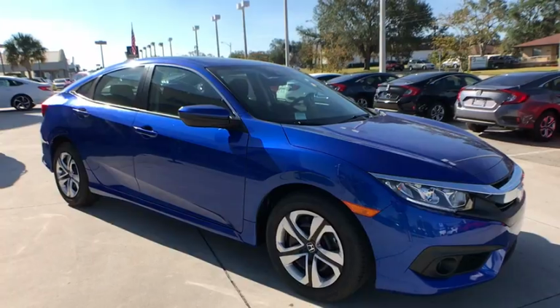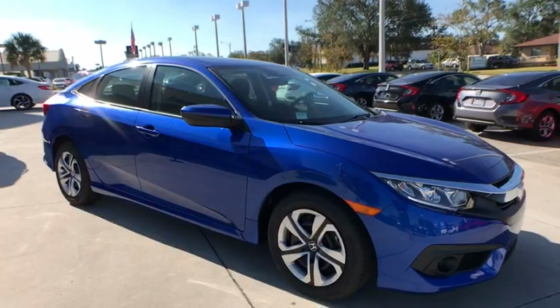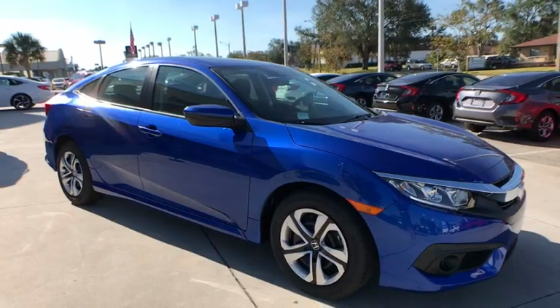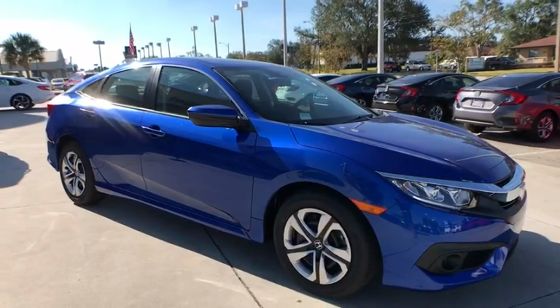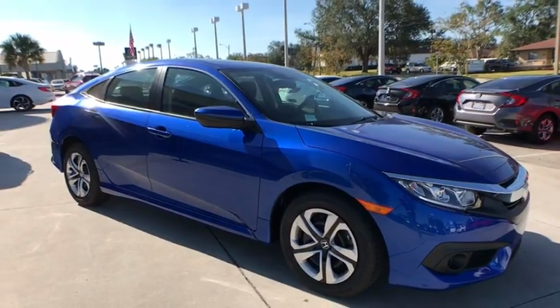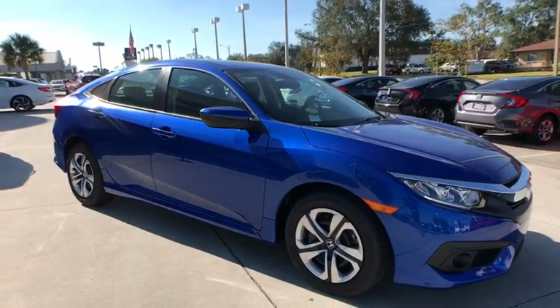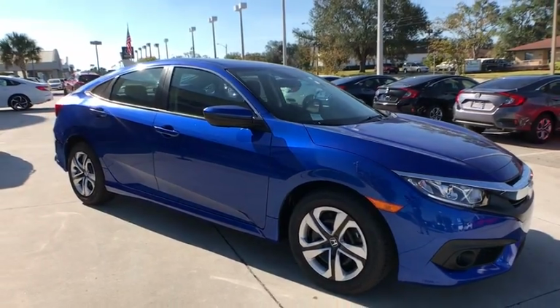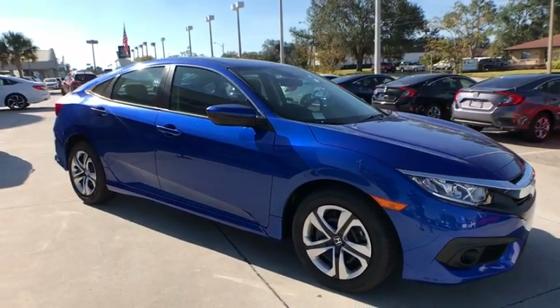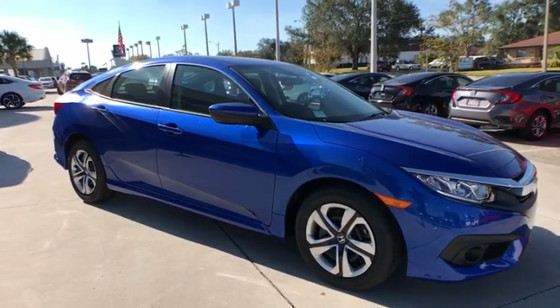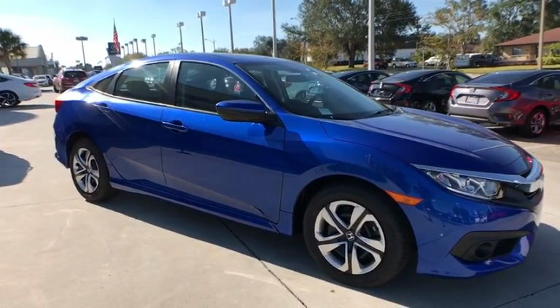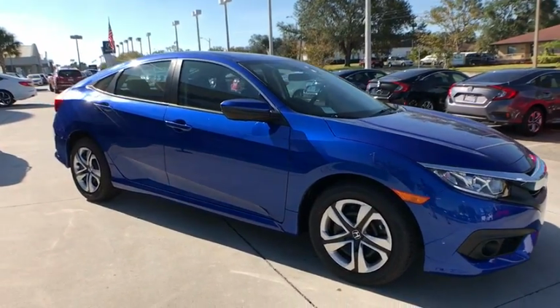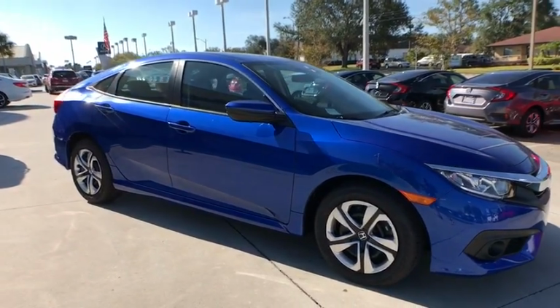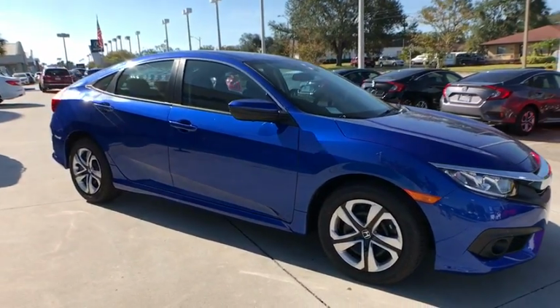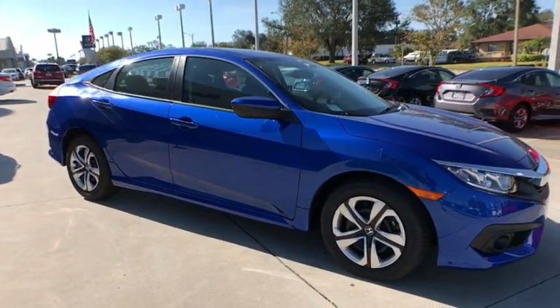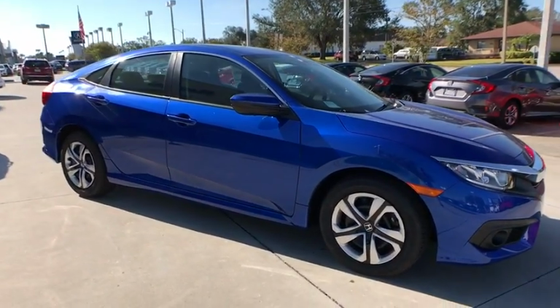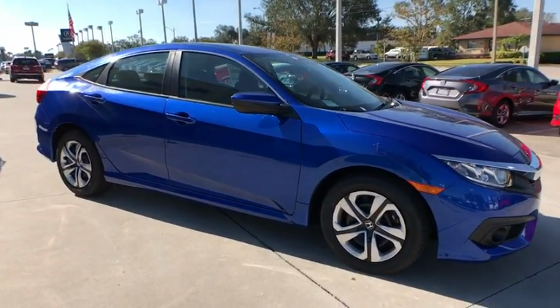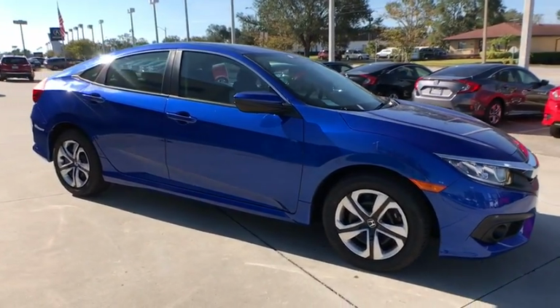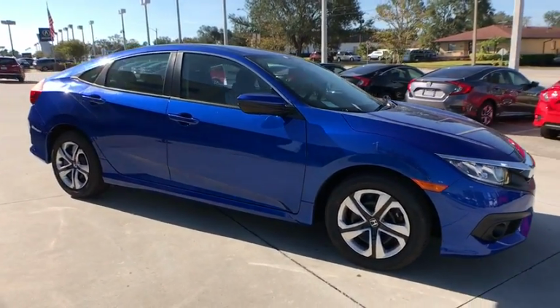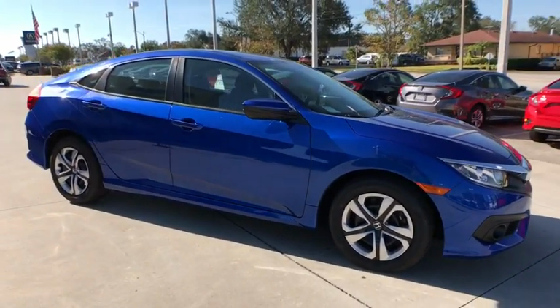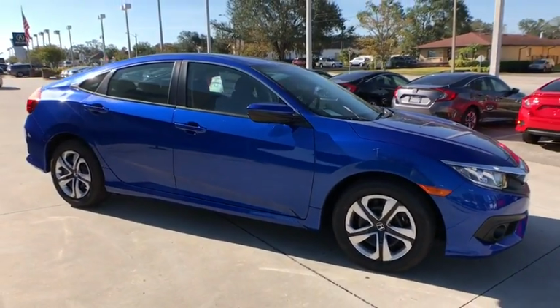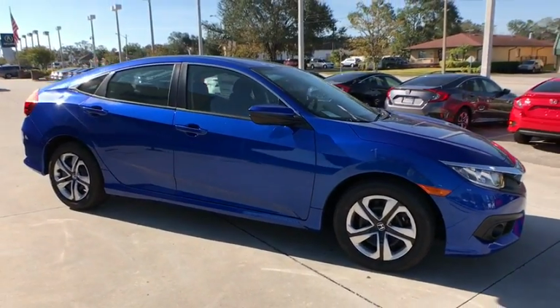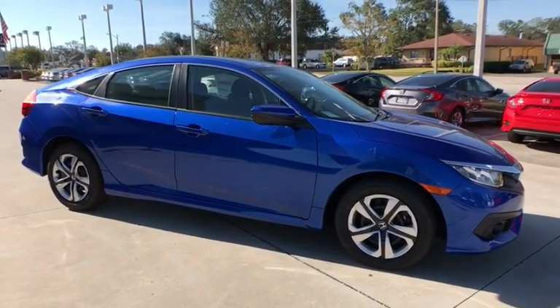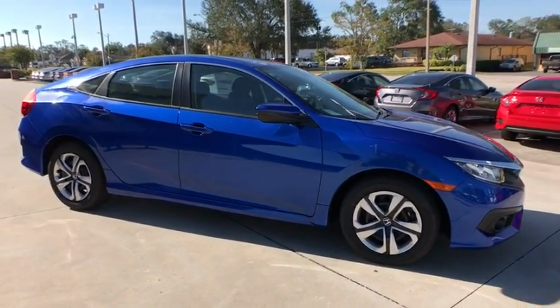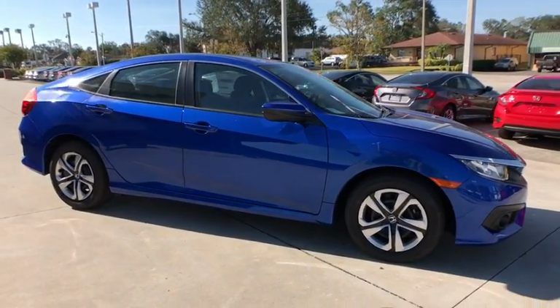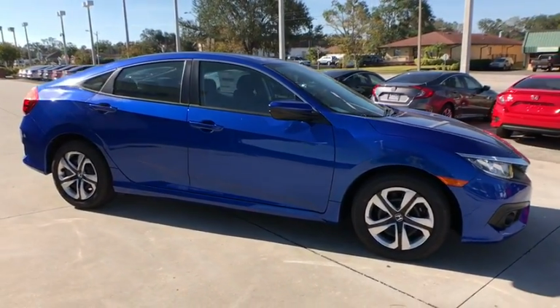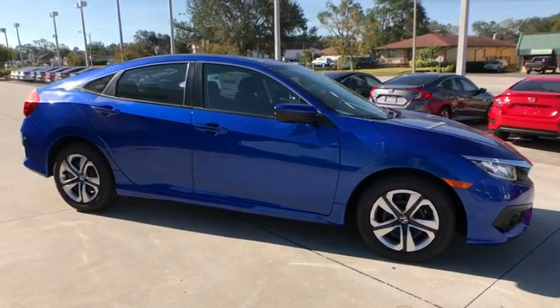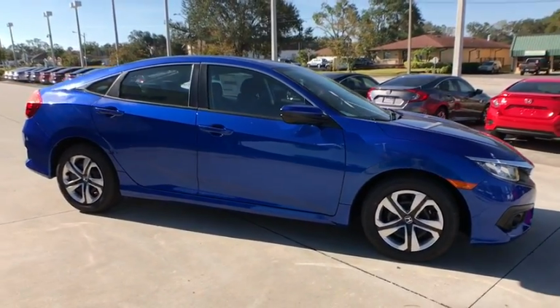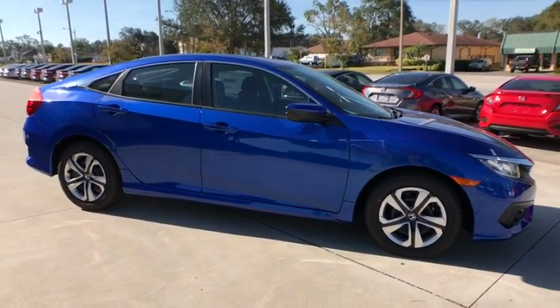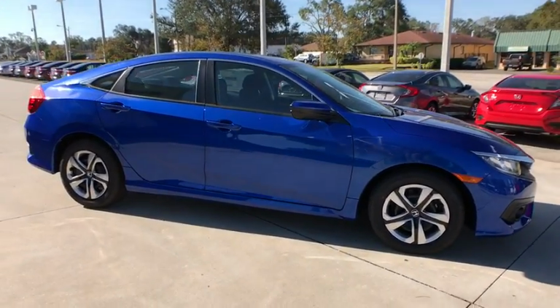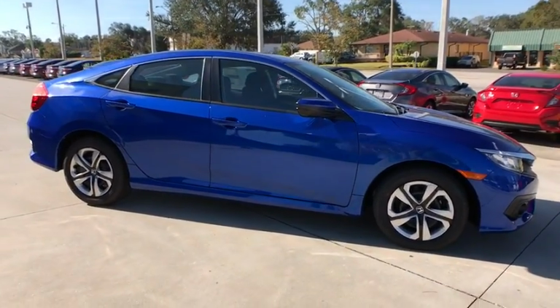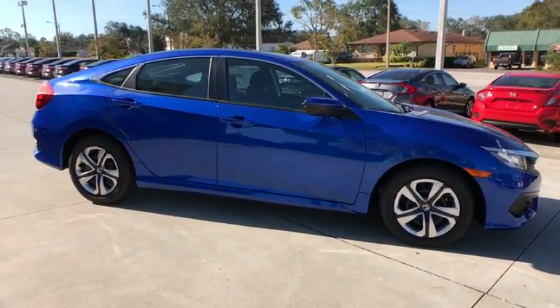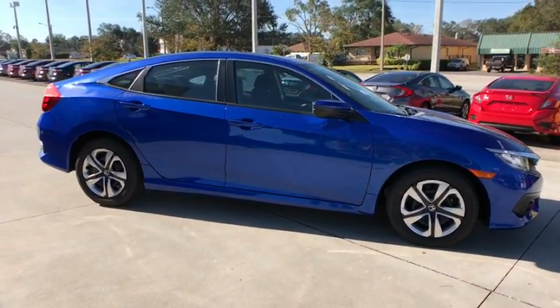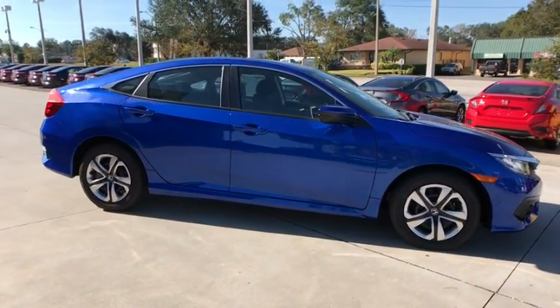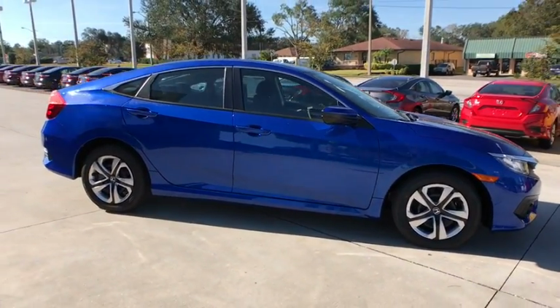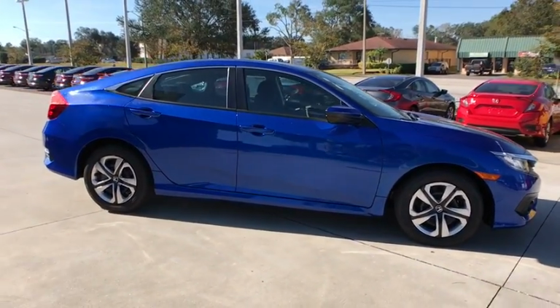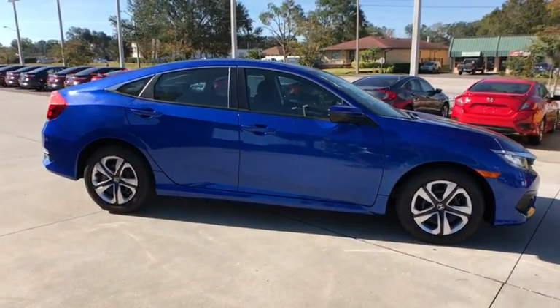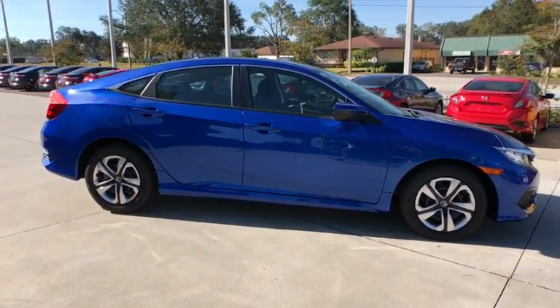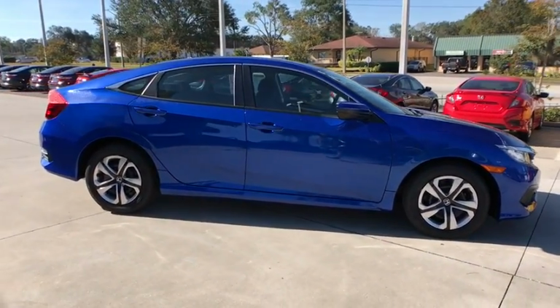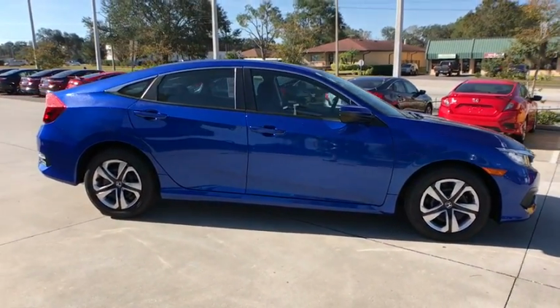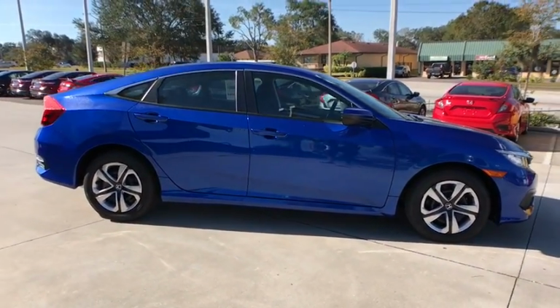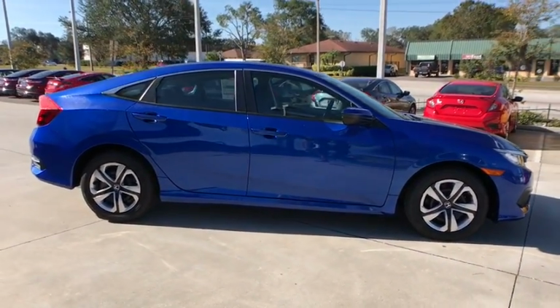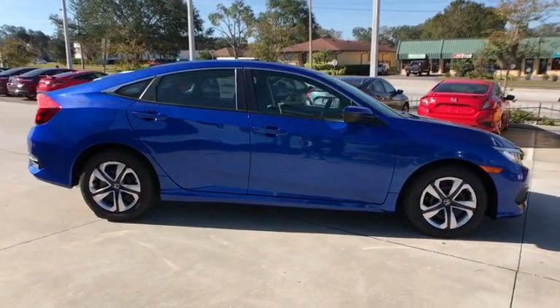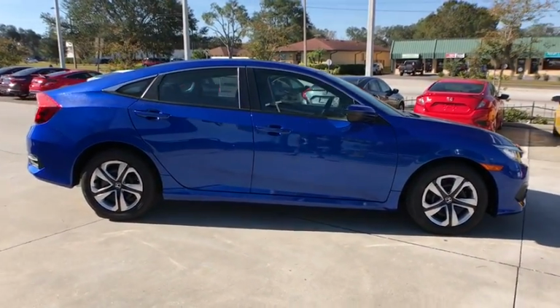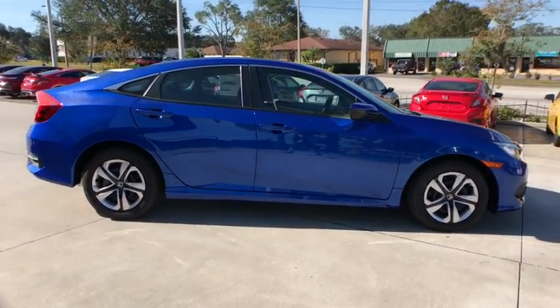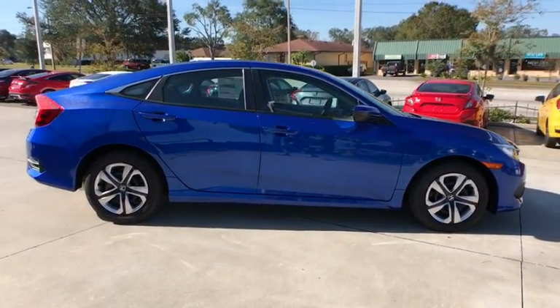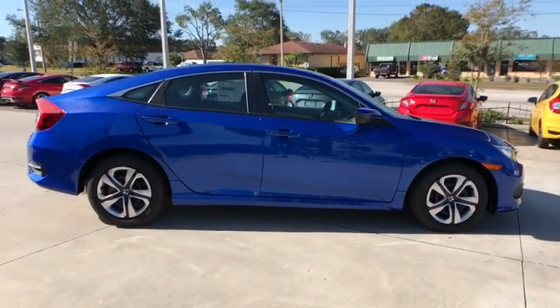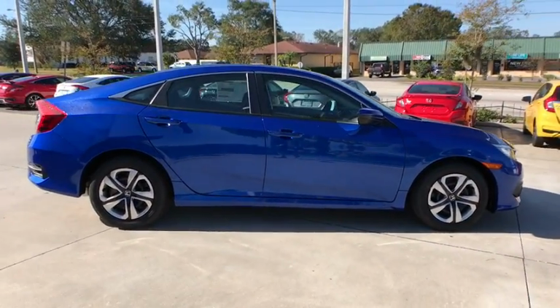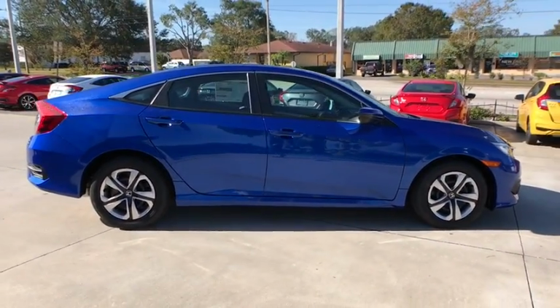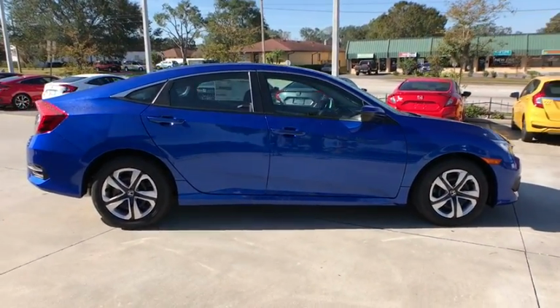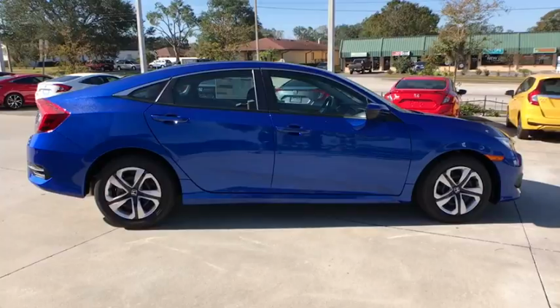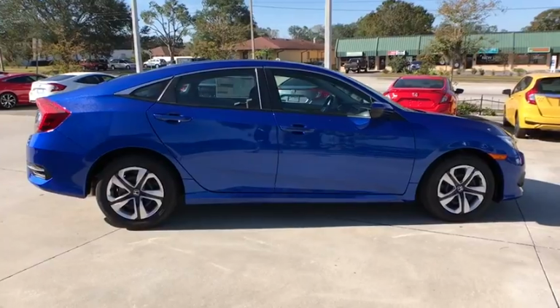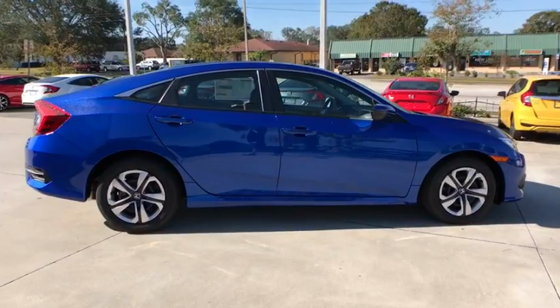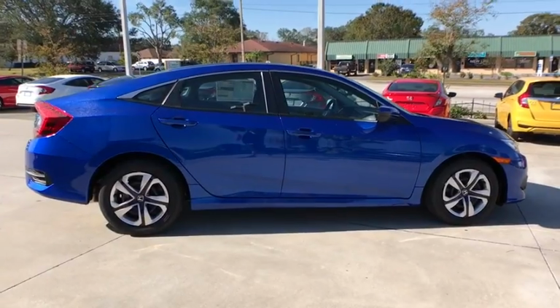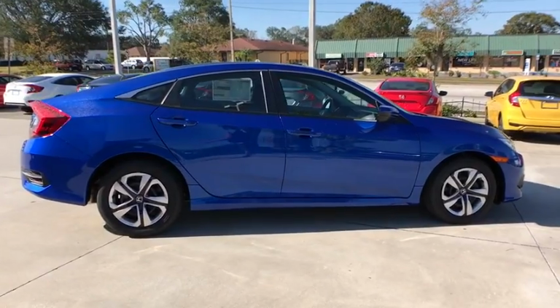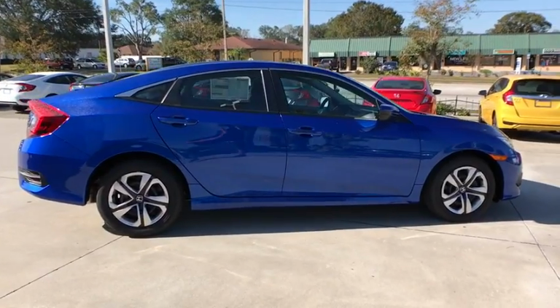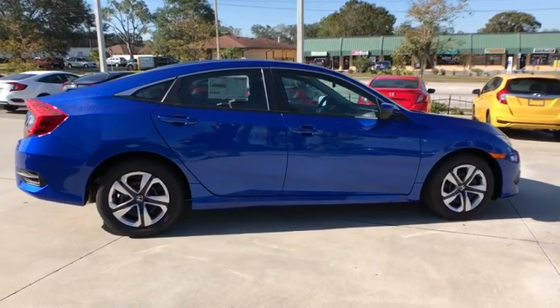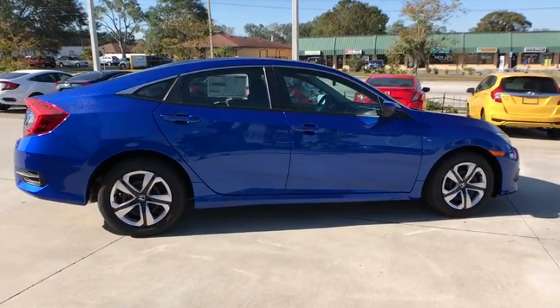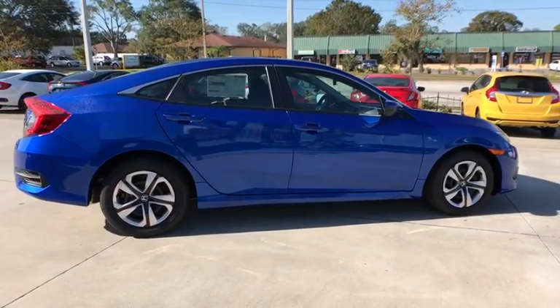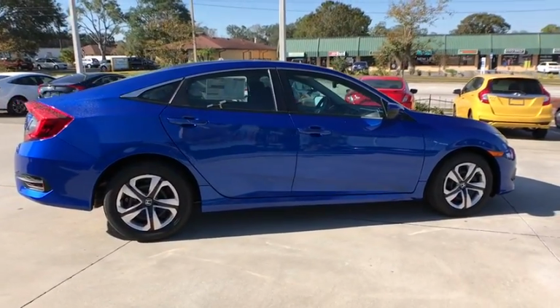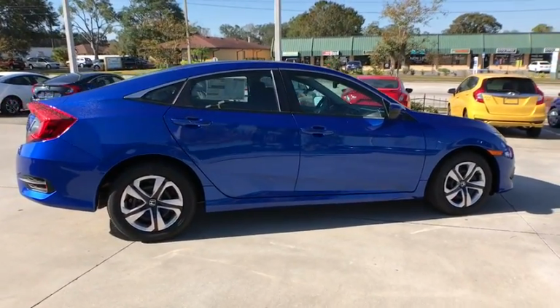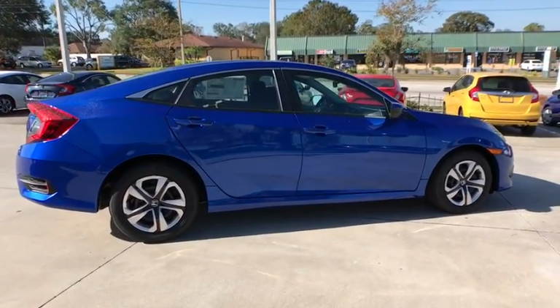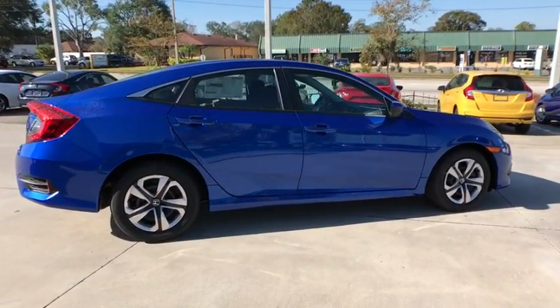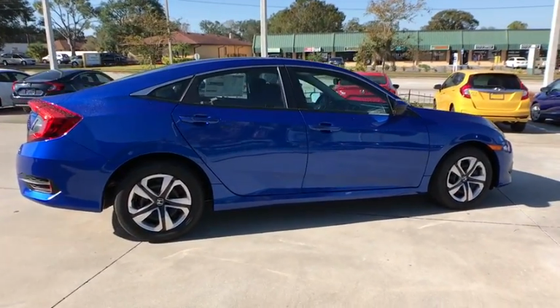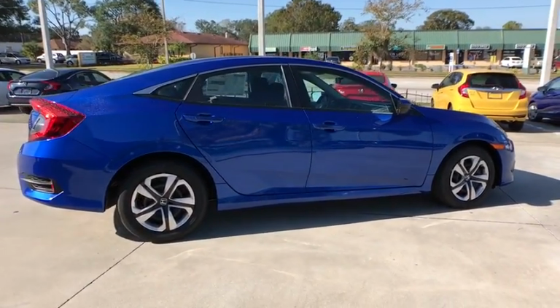The 2018 Honda Civic. Practical, awesome gas mileage, and incredibly reliable.